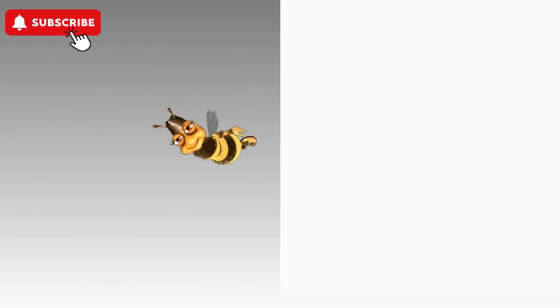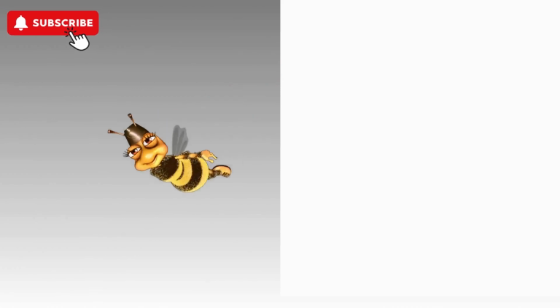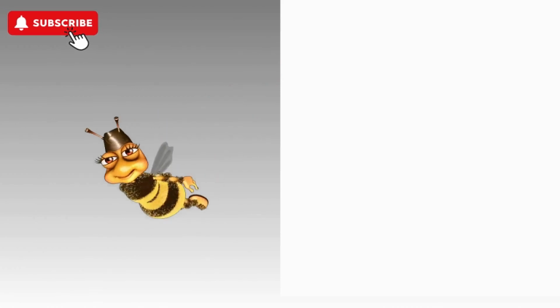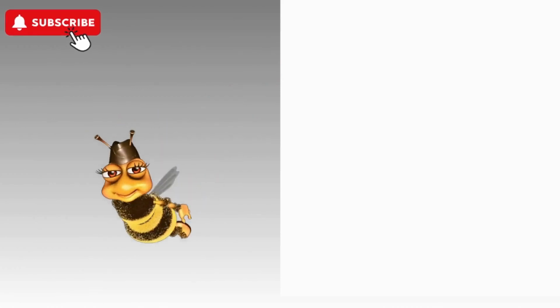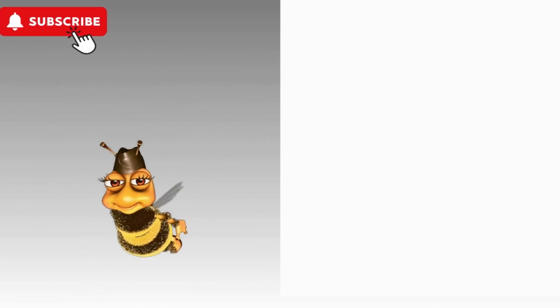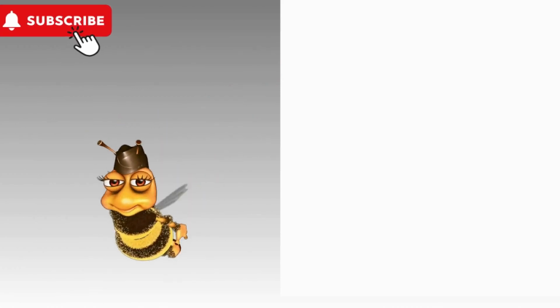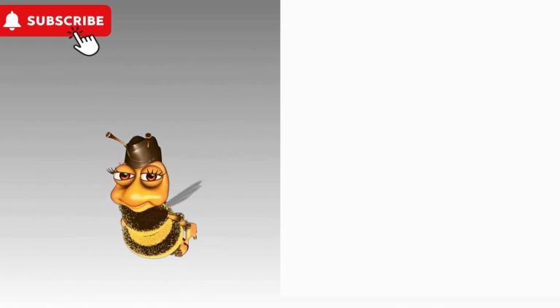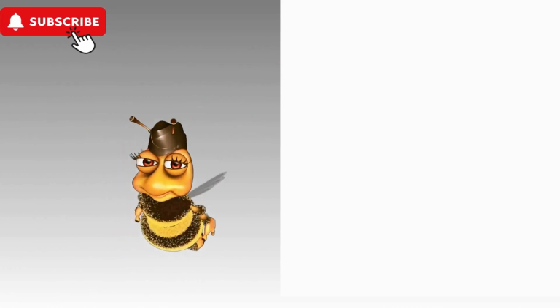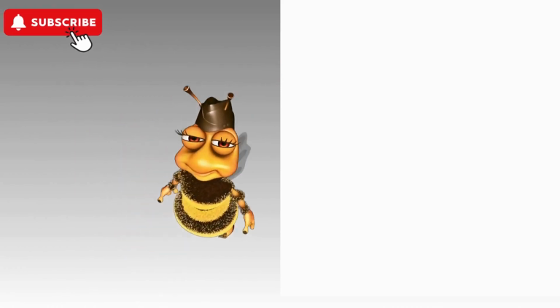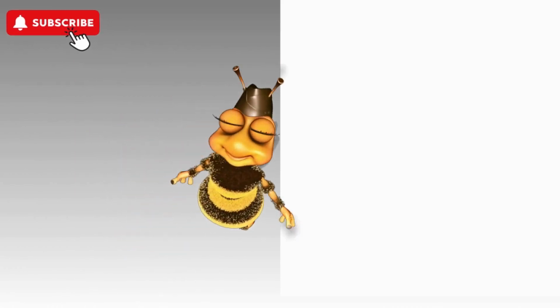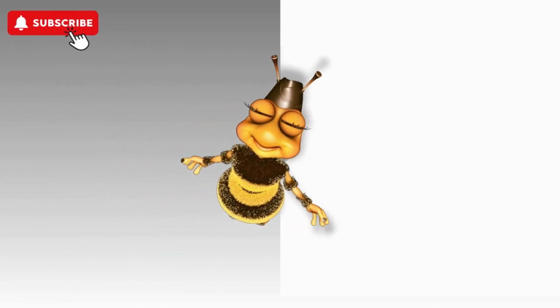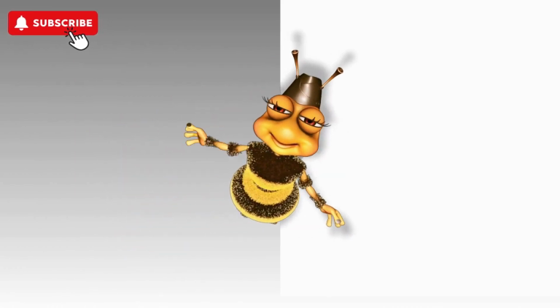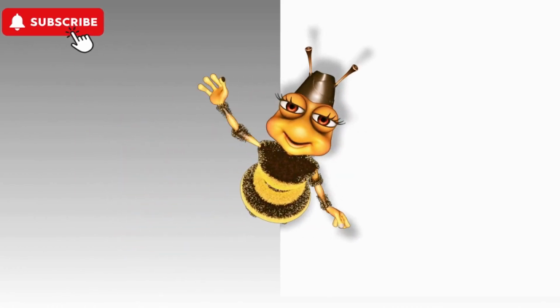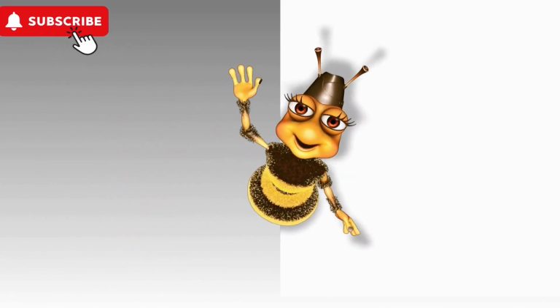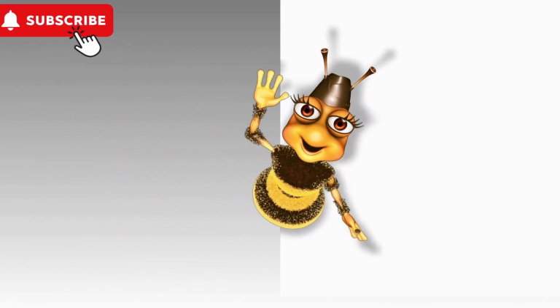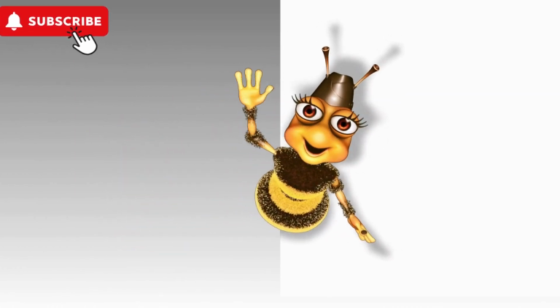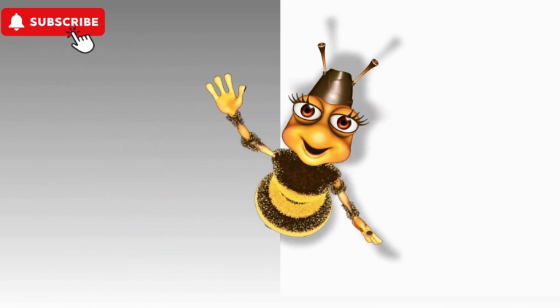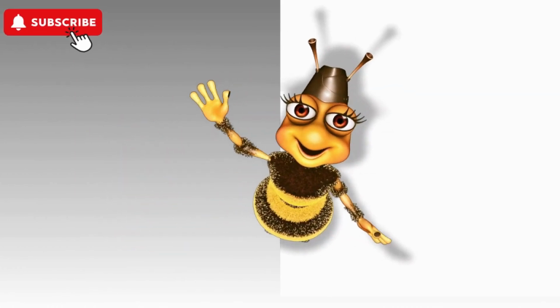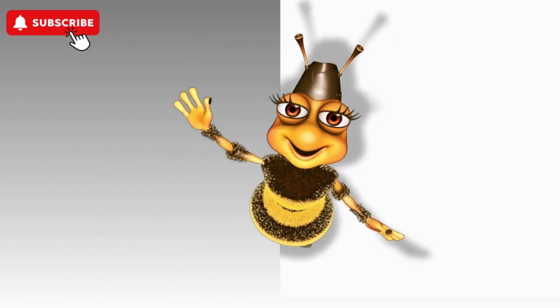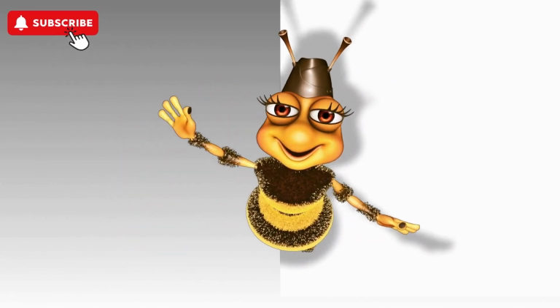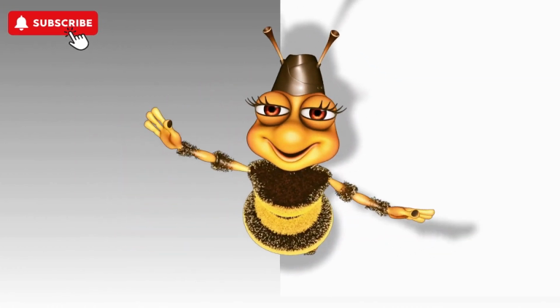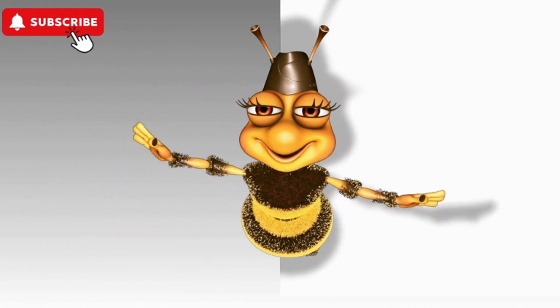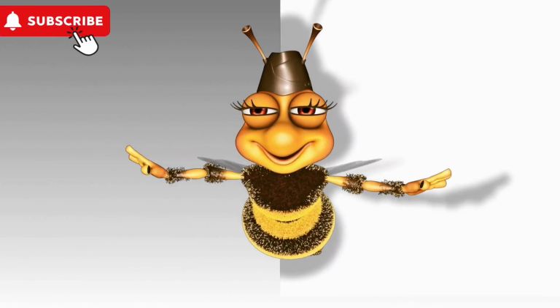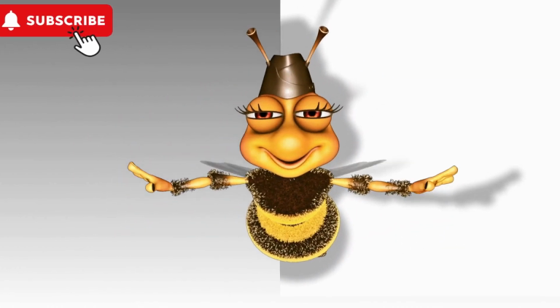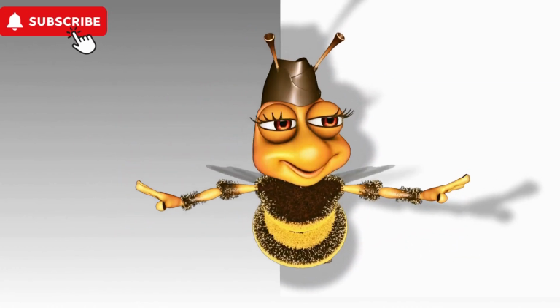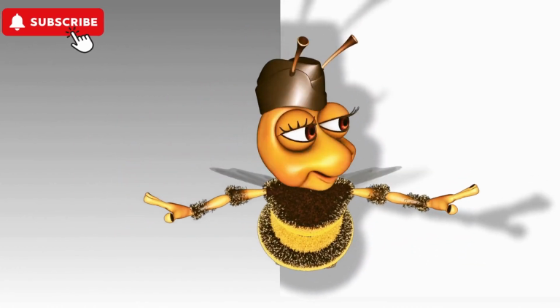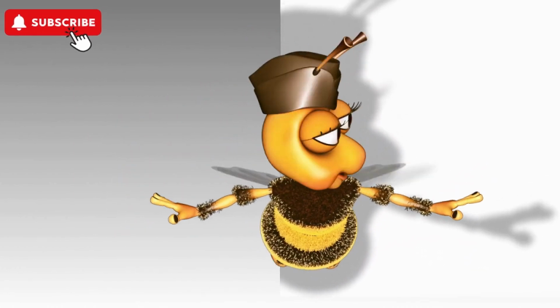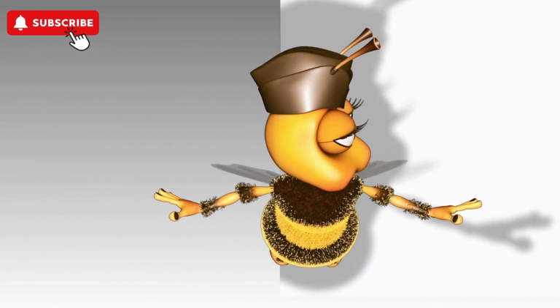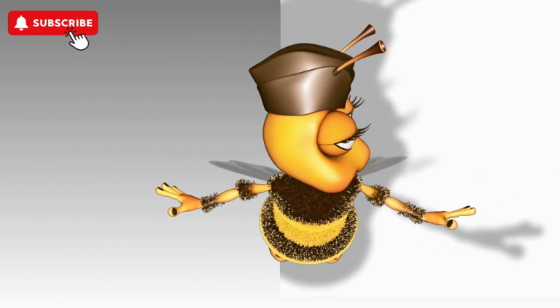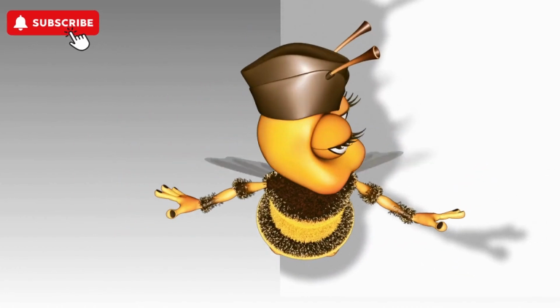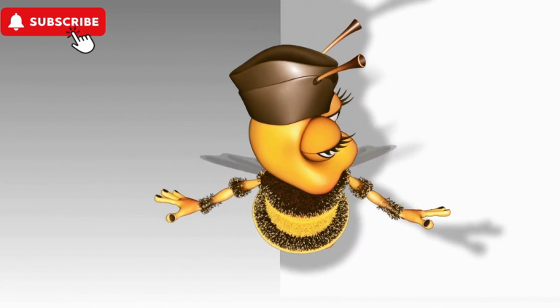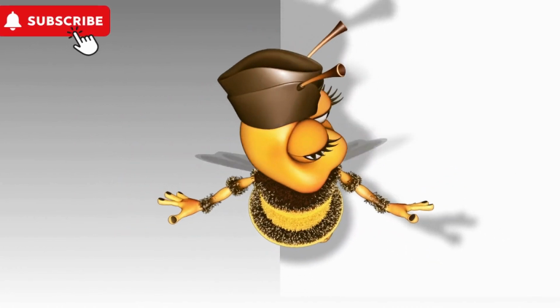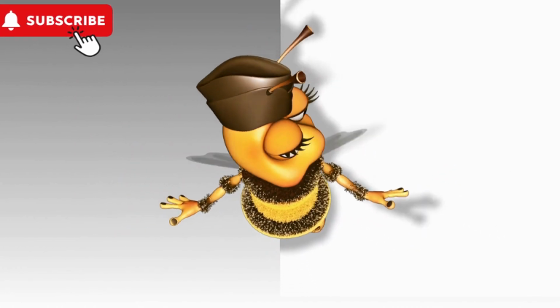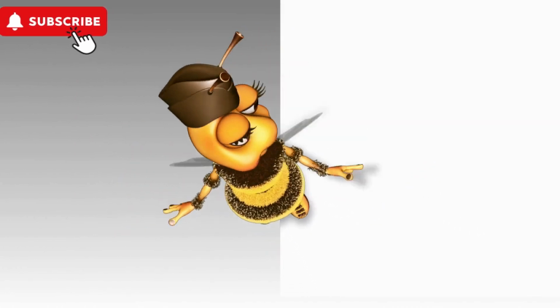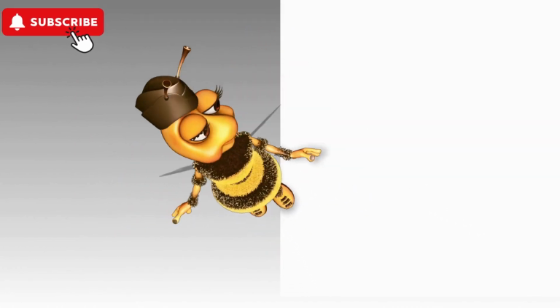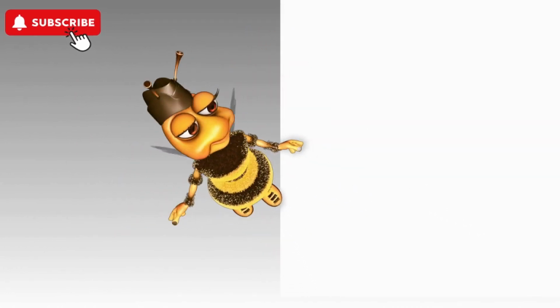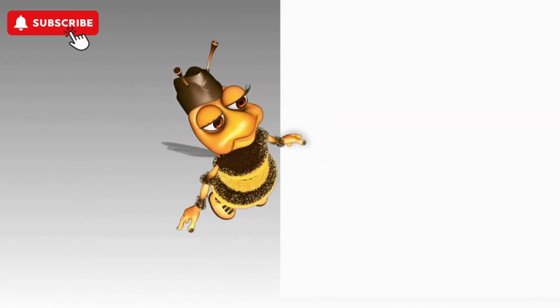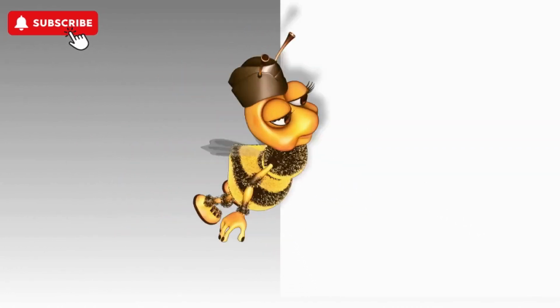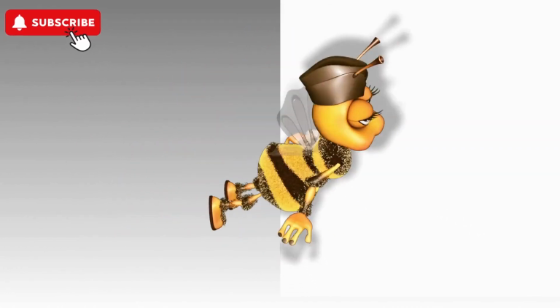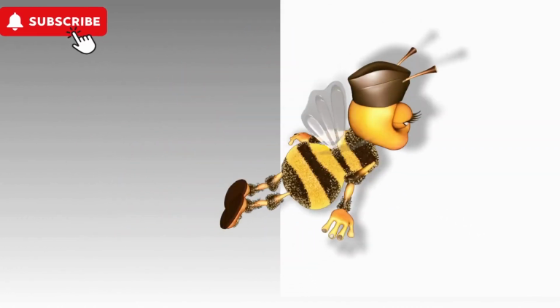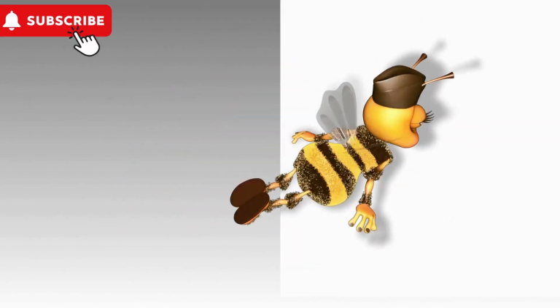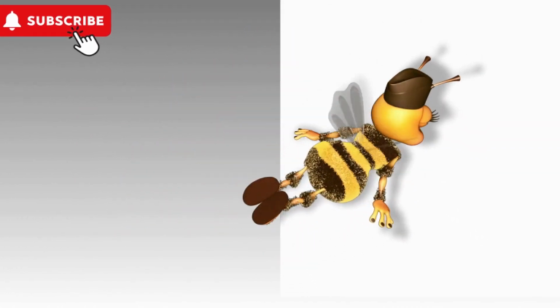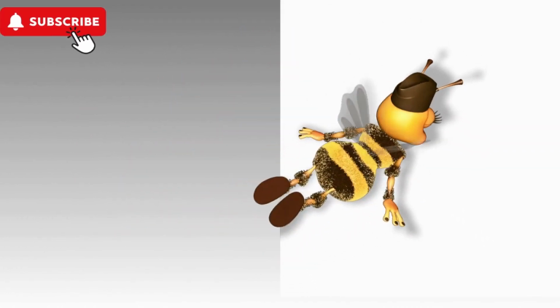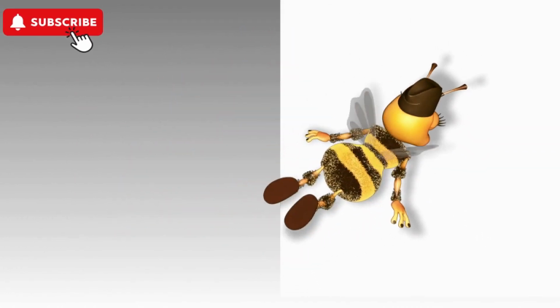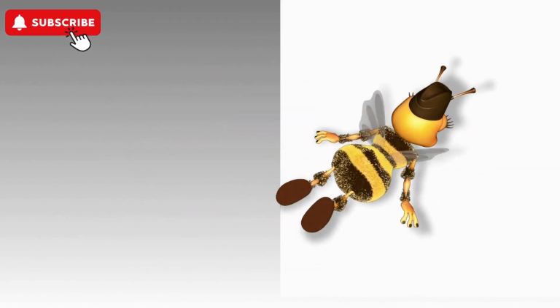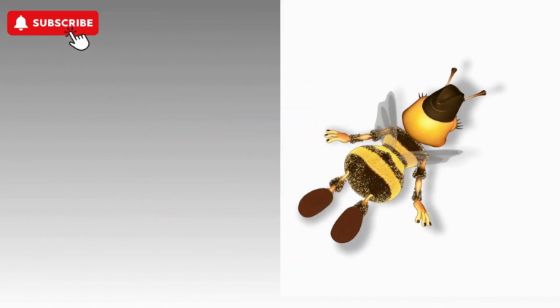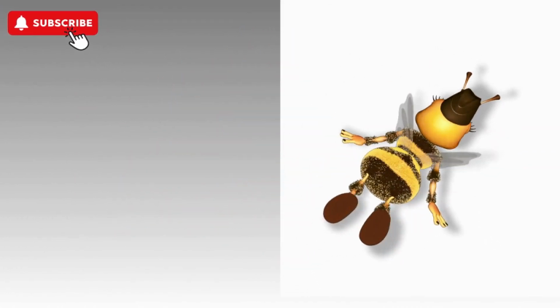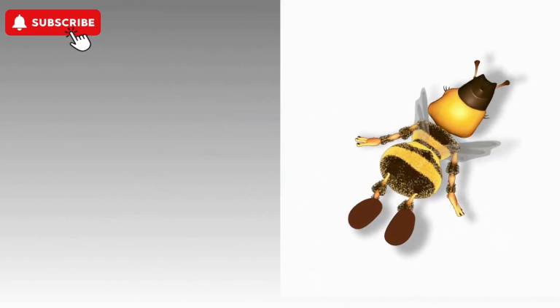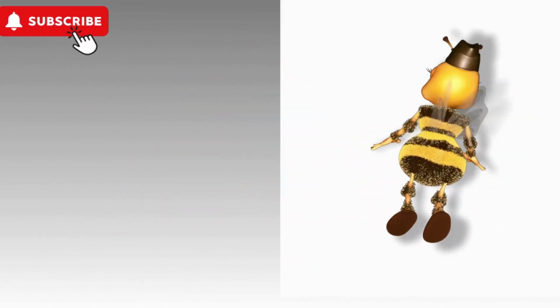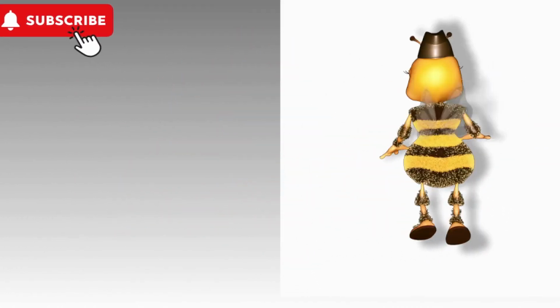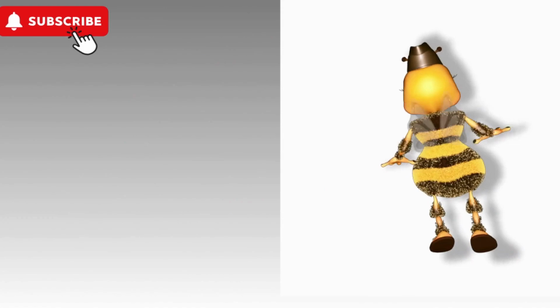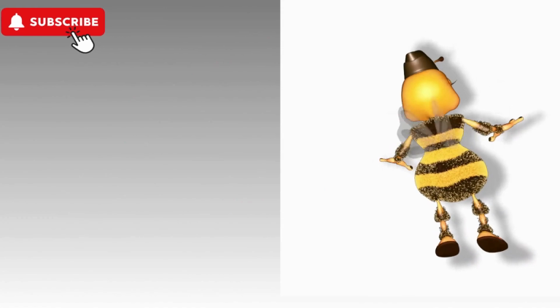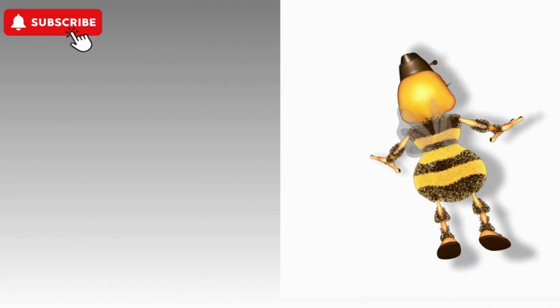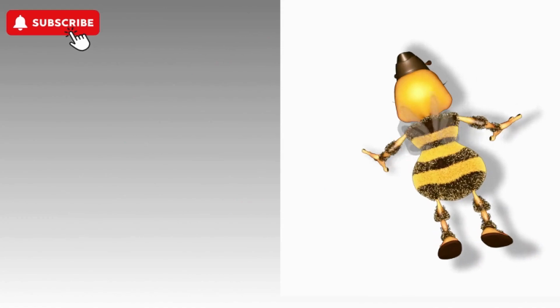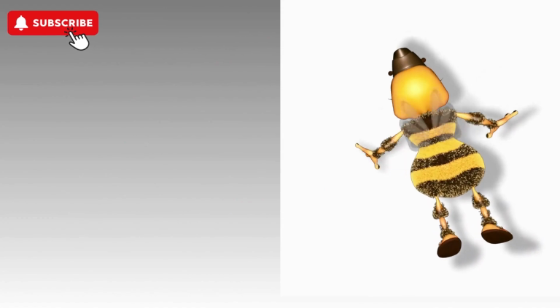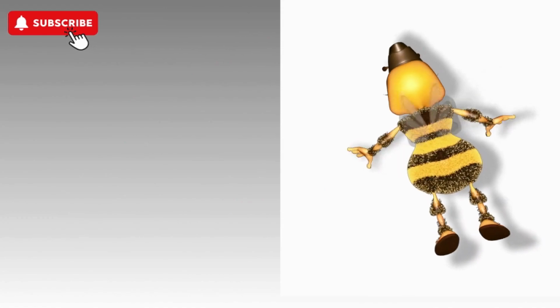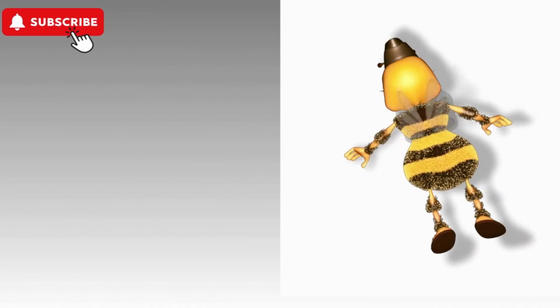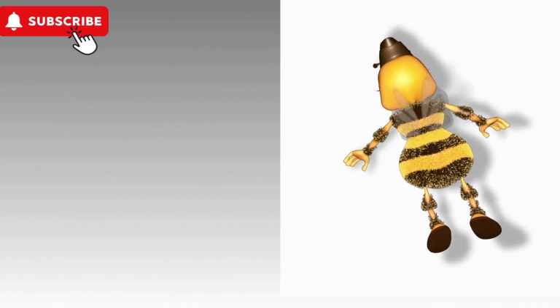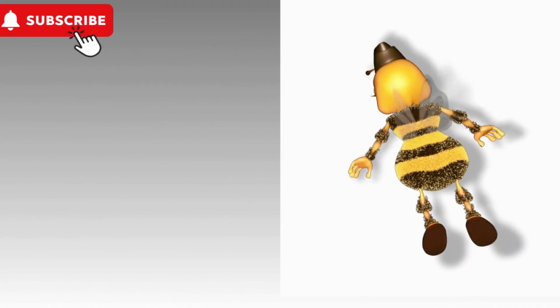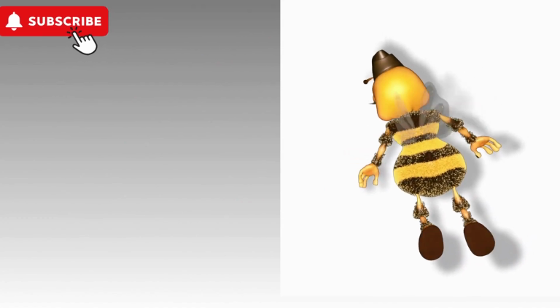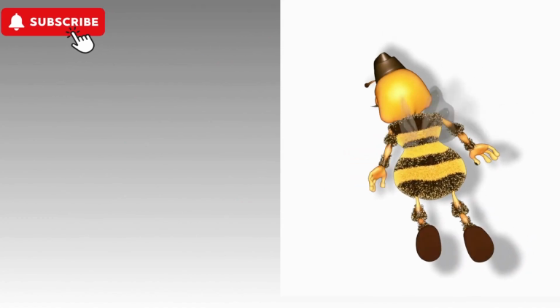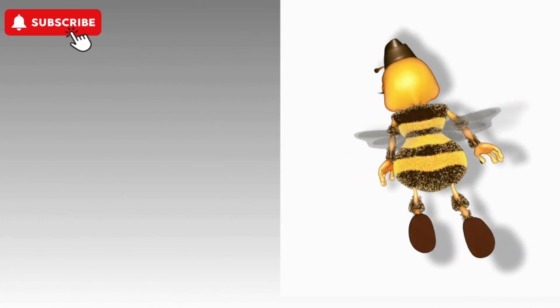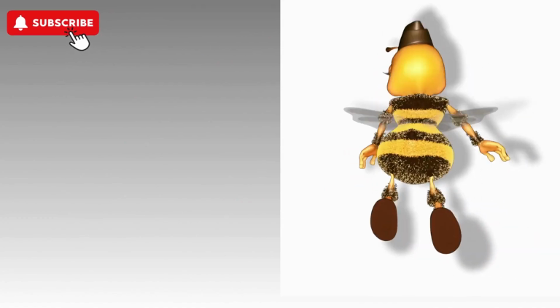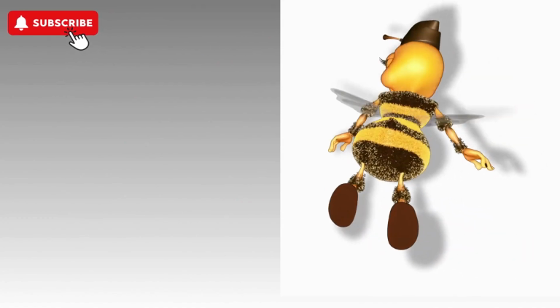Hi there, I'm Benny! Let's explore my hive and meet my fellow bees. There's so much to see and learn.